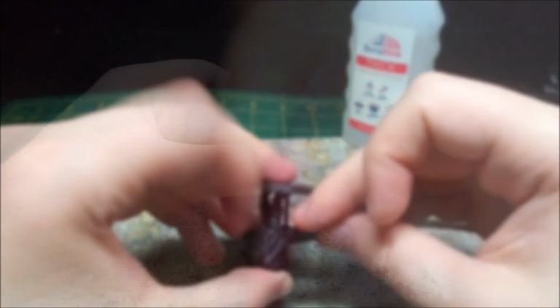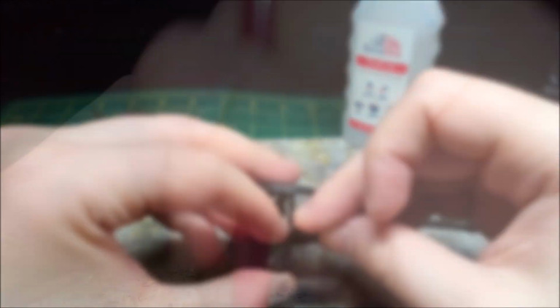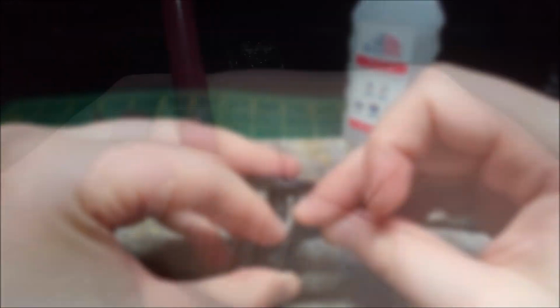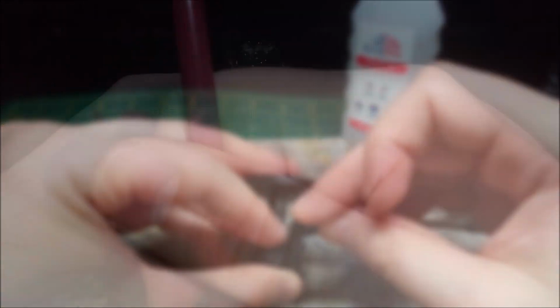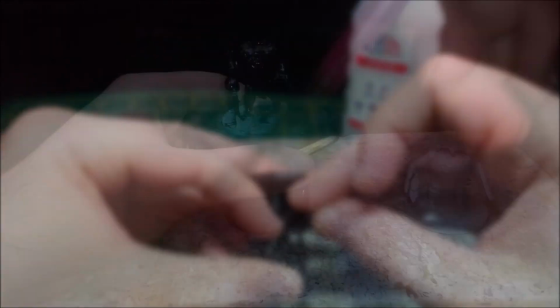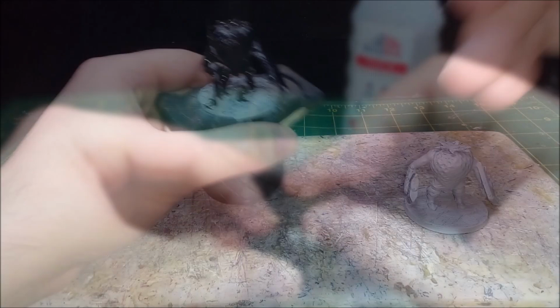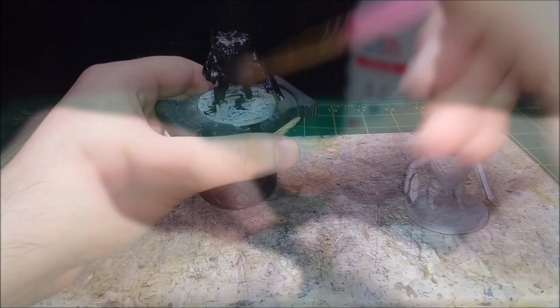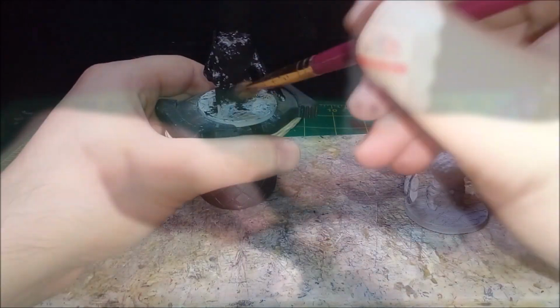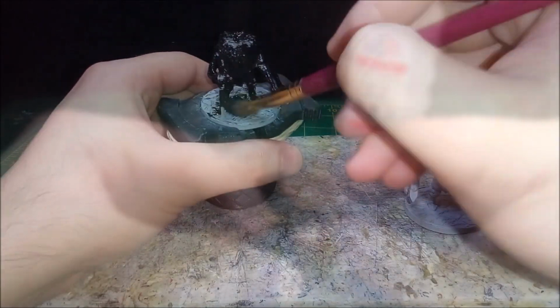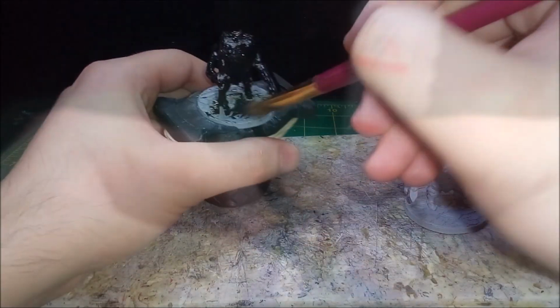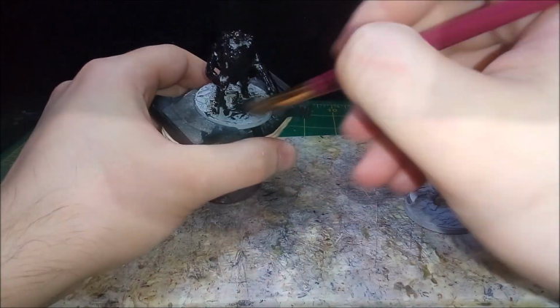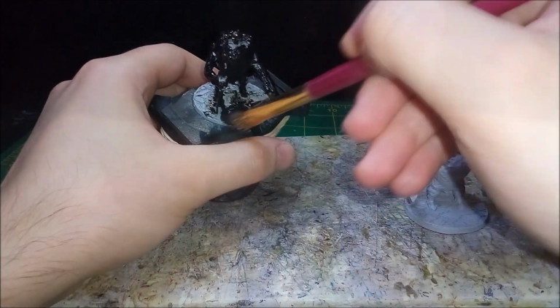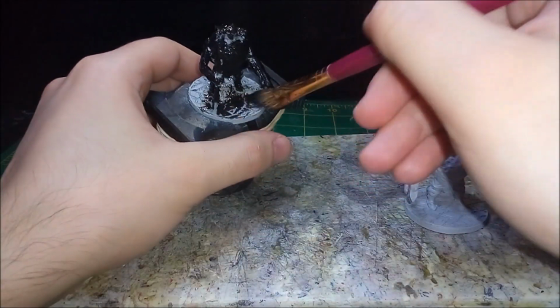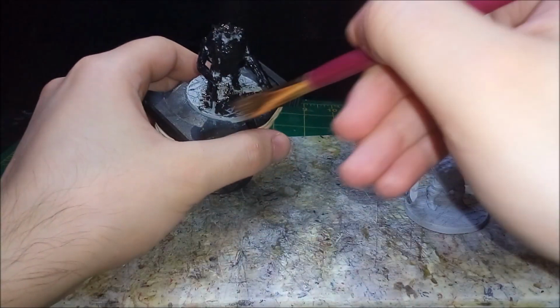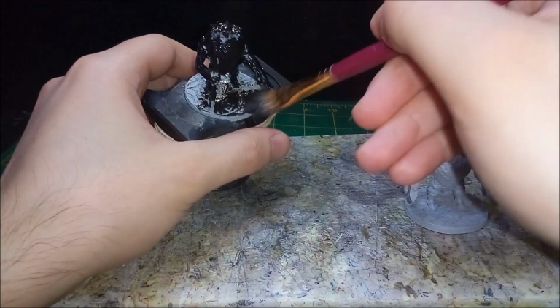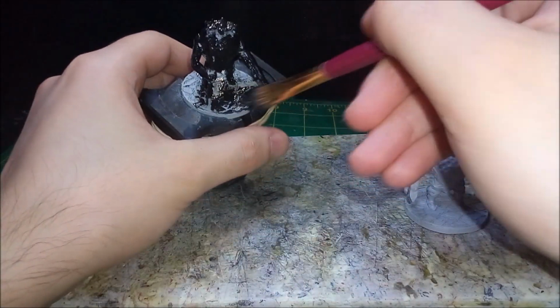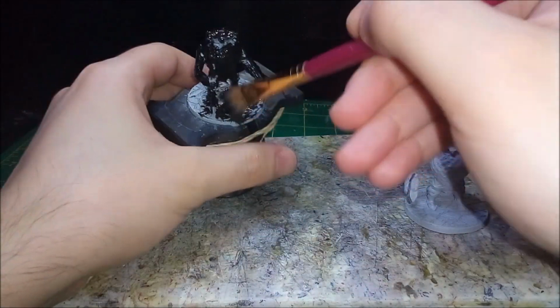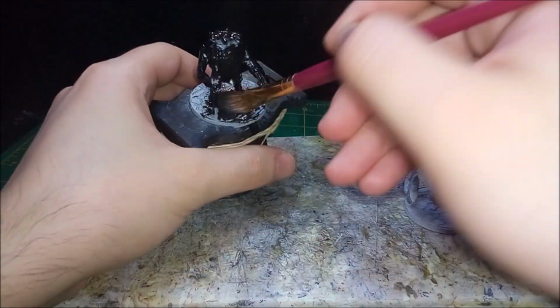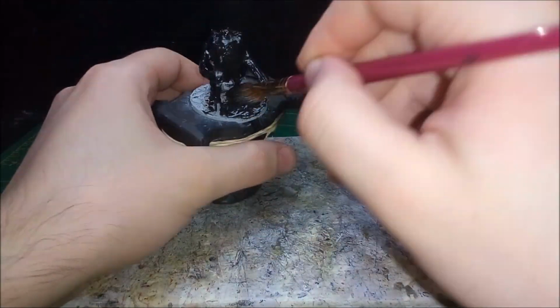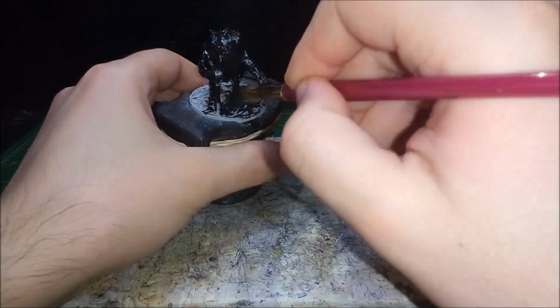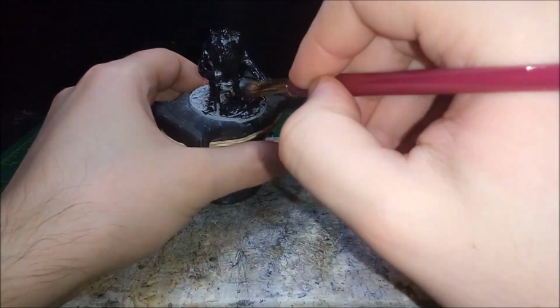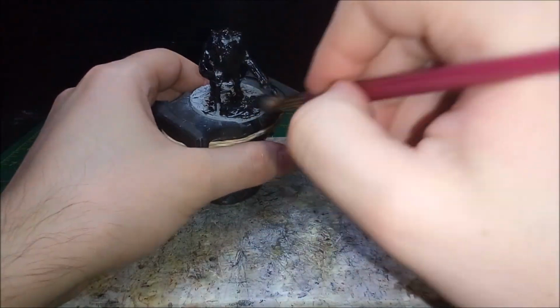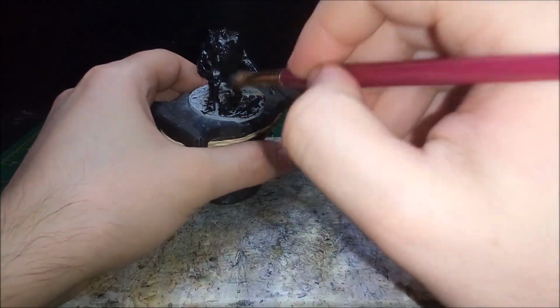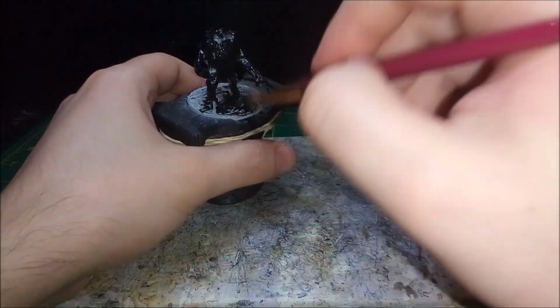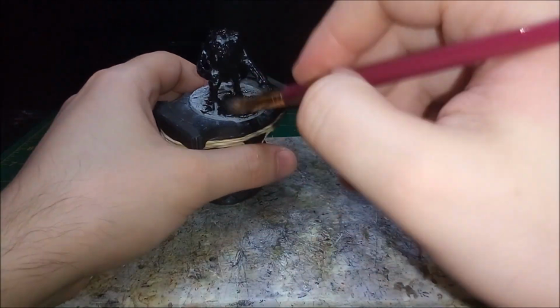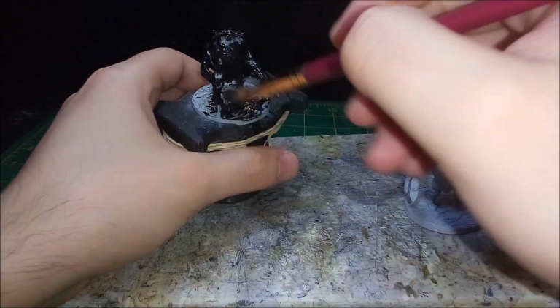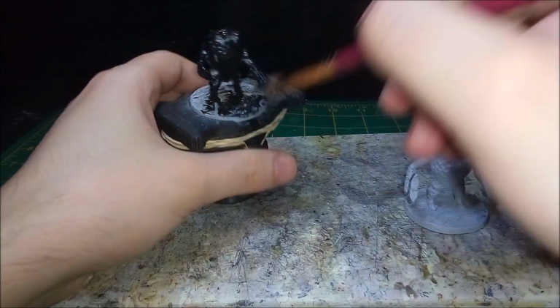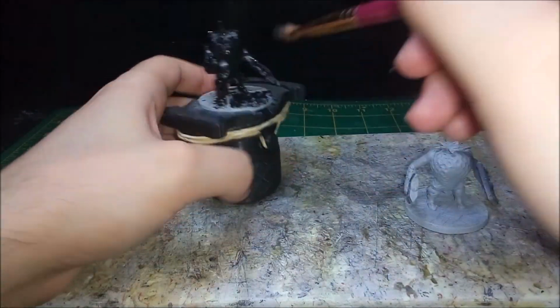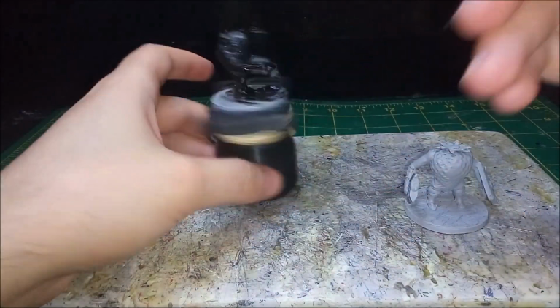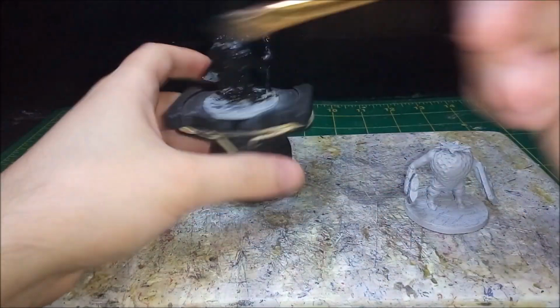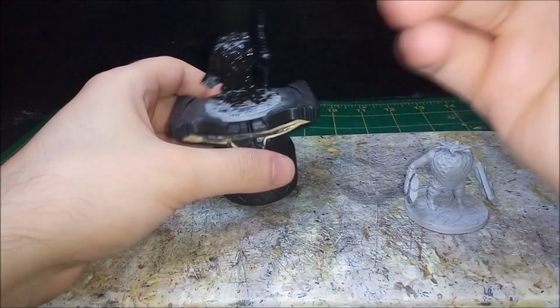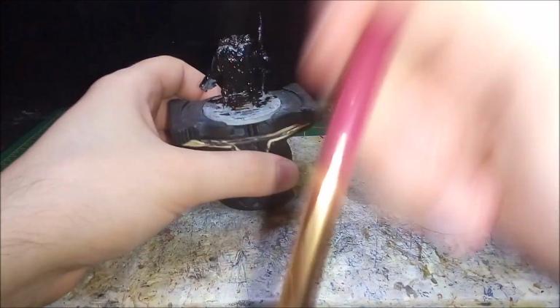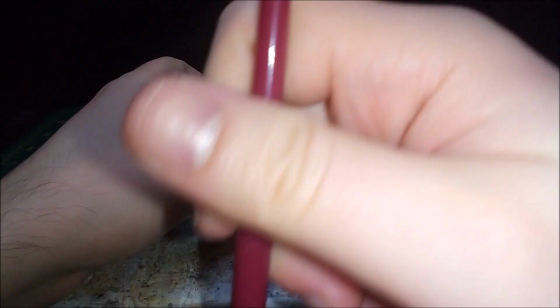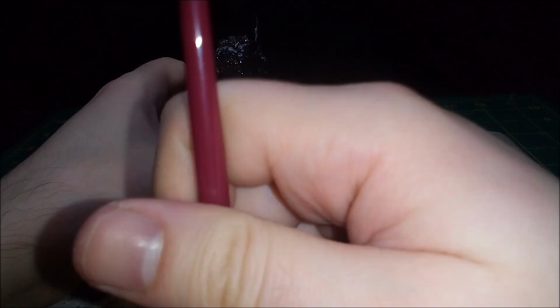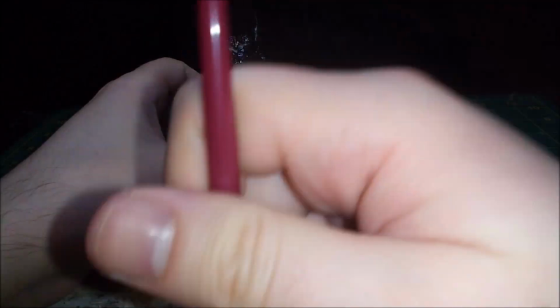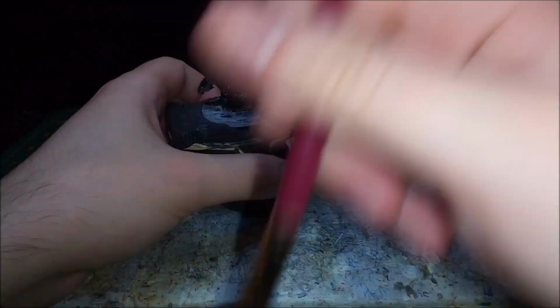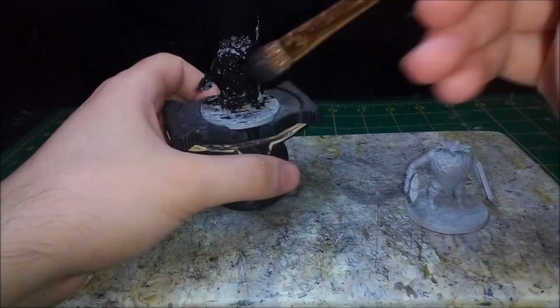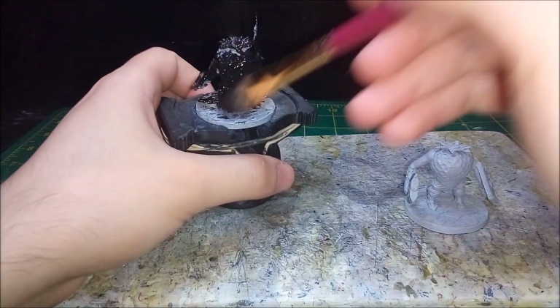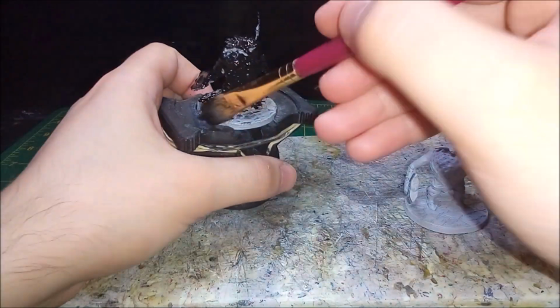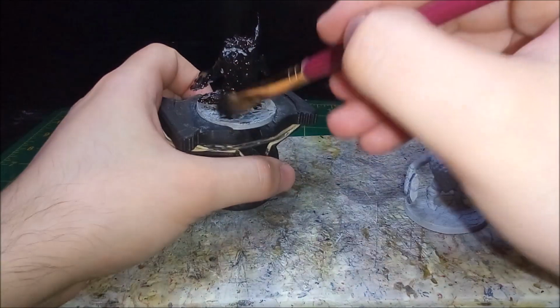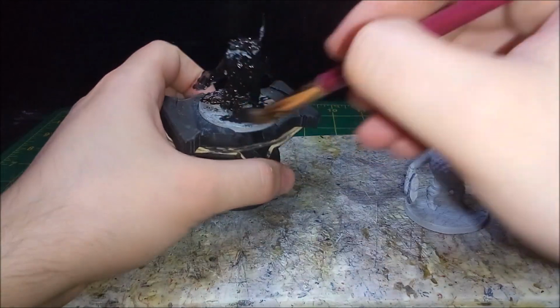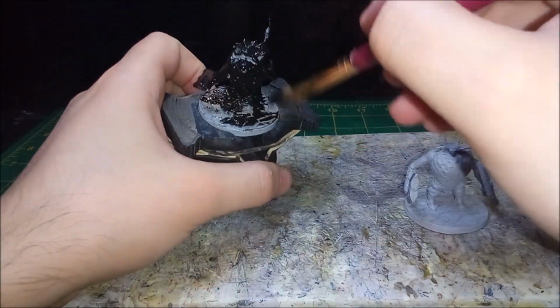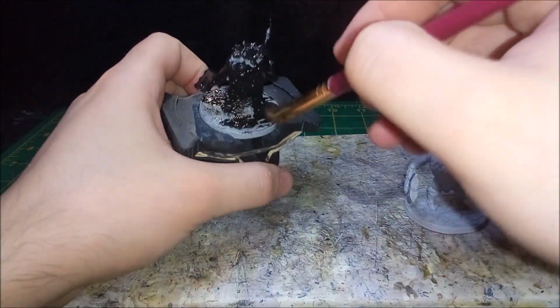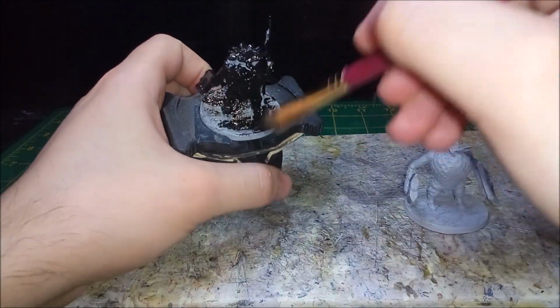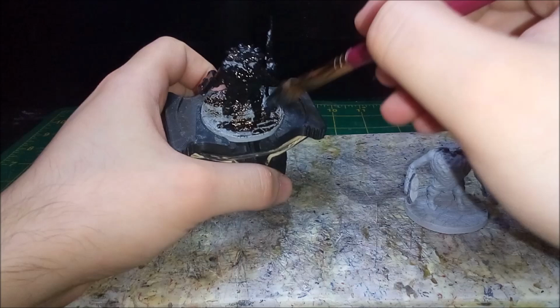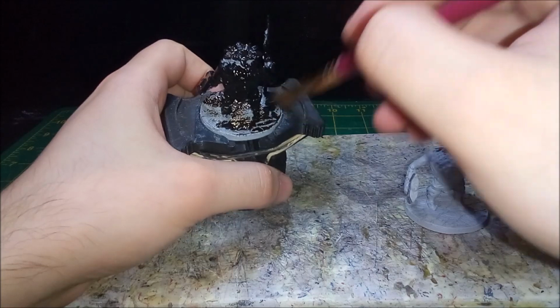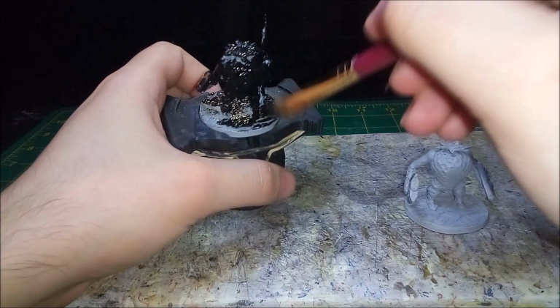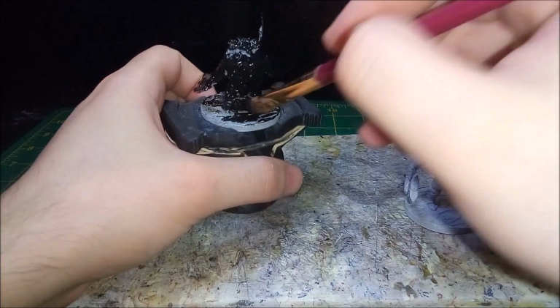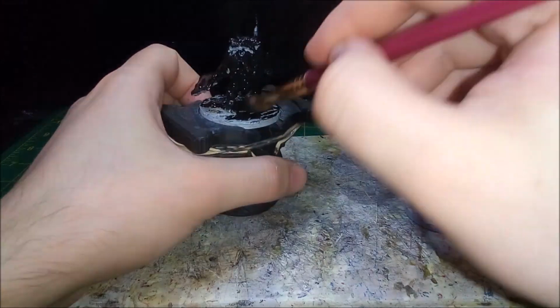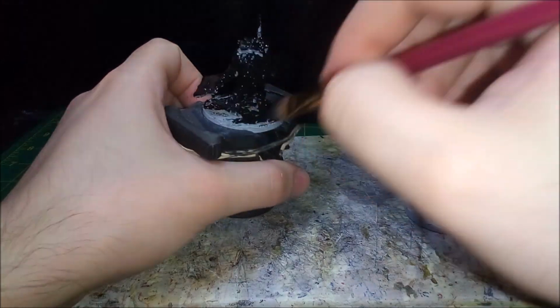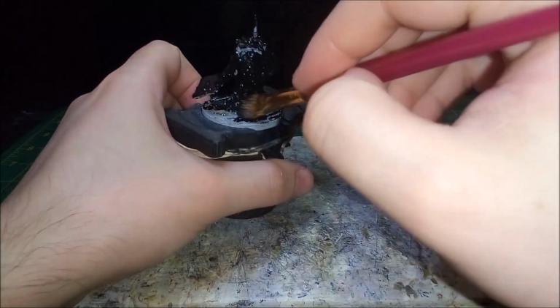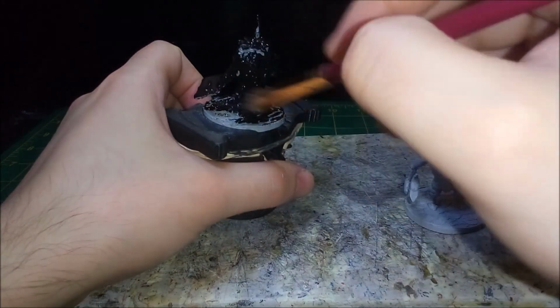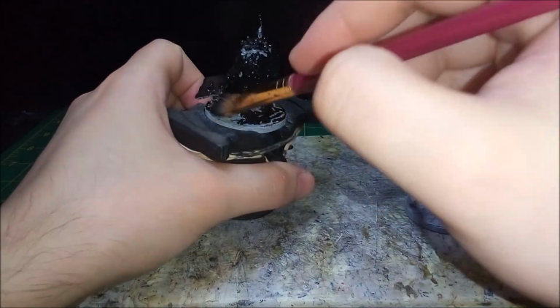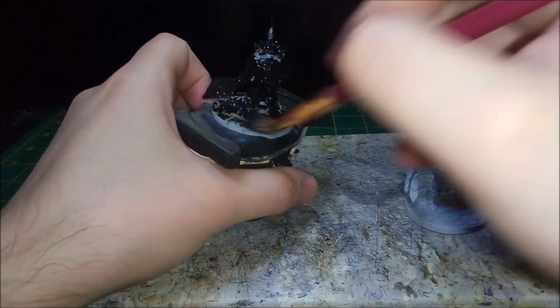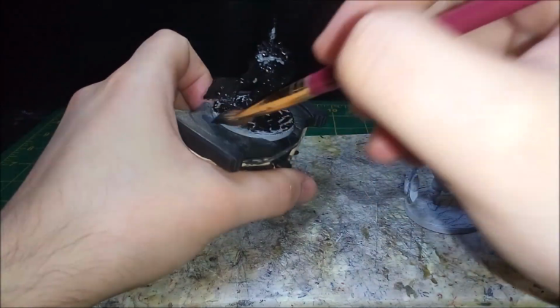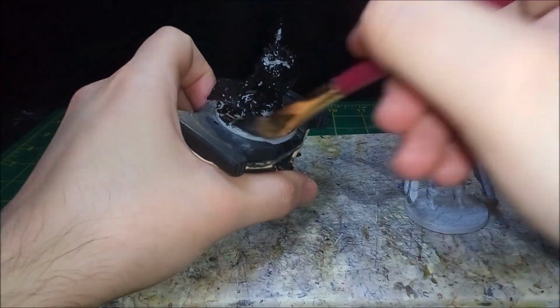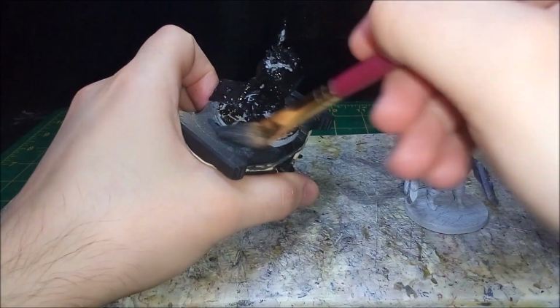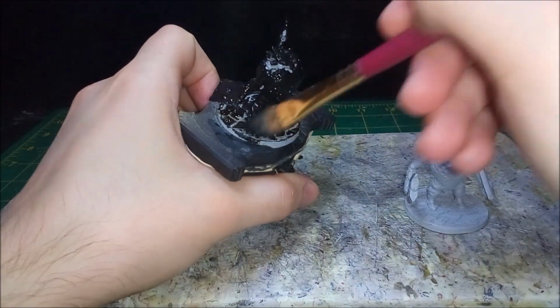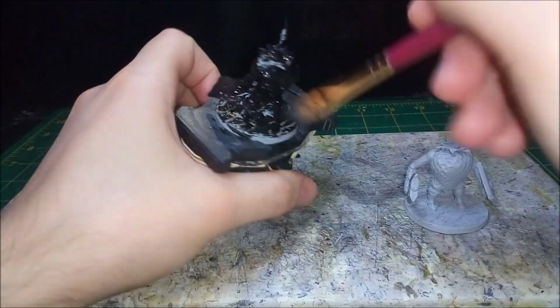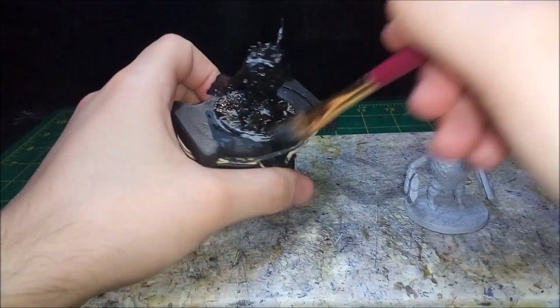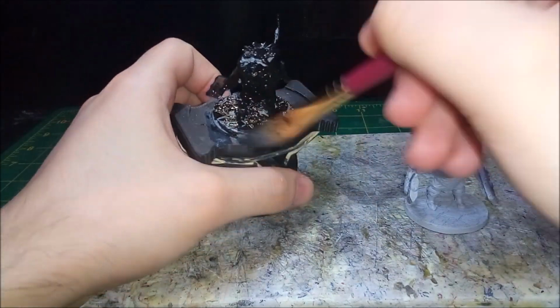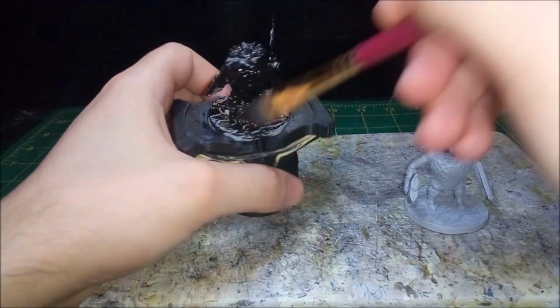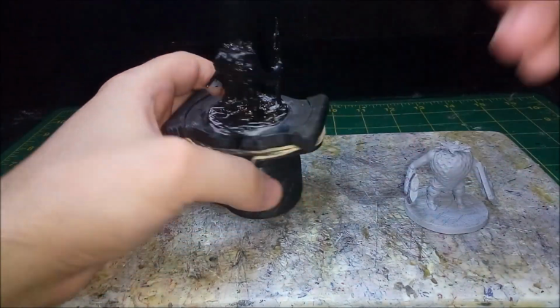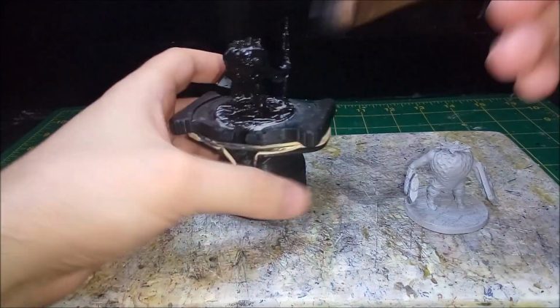Once the modification cured and the primer dried, I get to work painting. As usual, I'm going to go with underpainting and start by base coating the Strawbarians black.